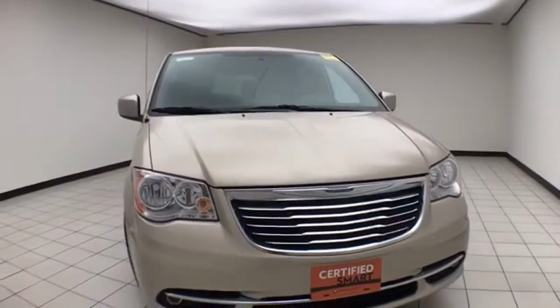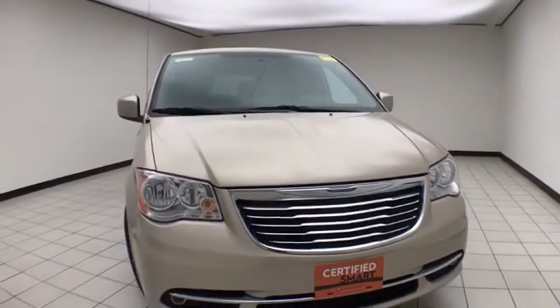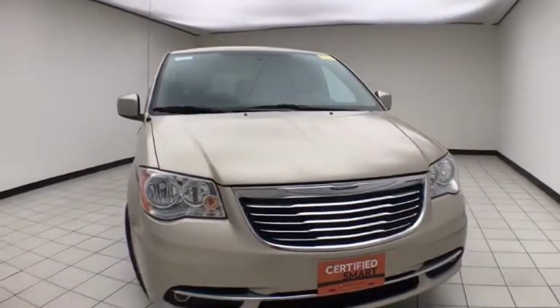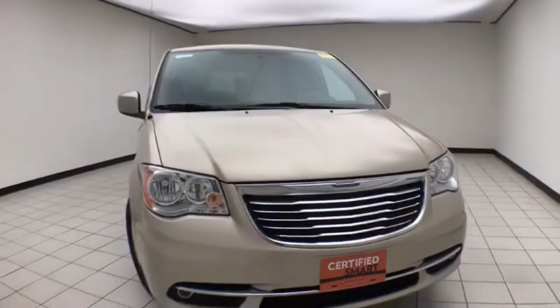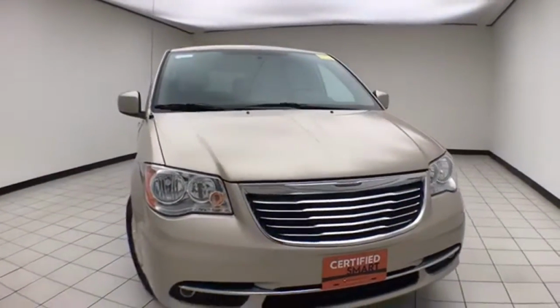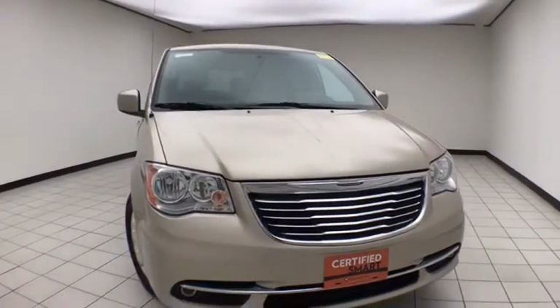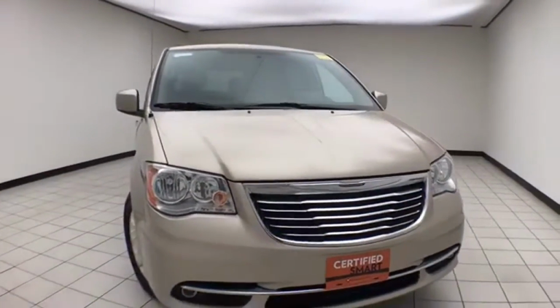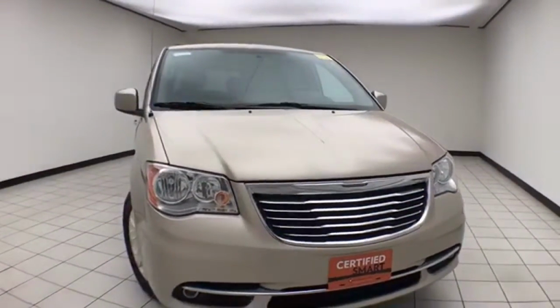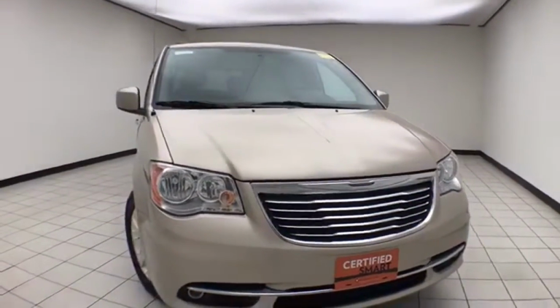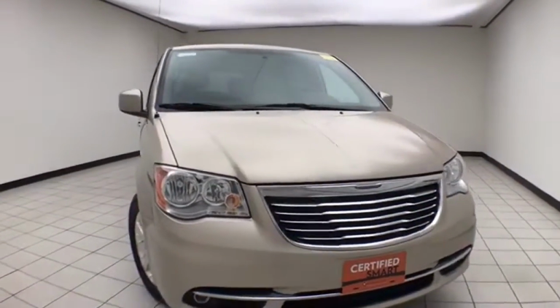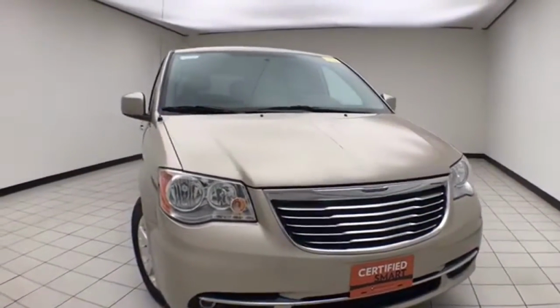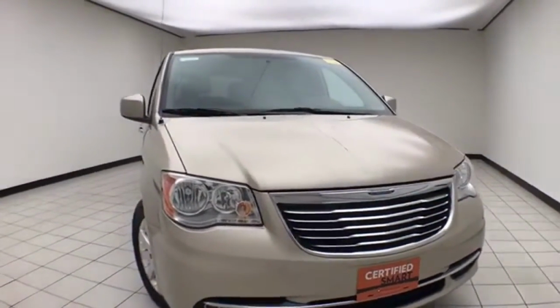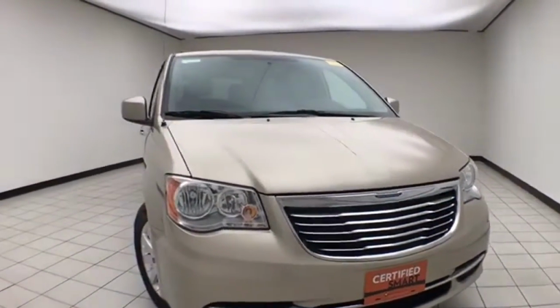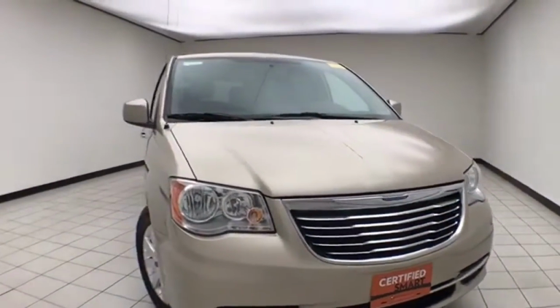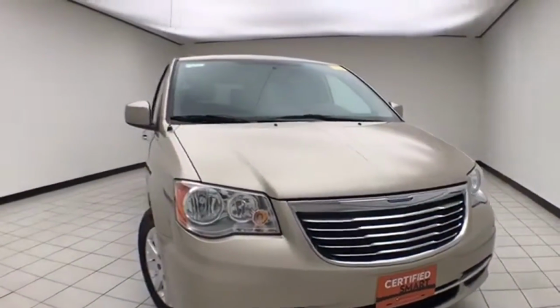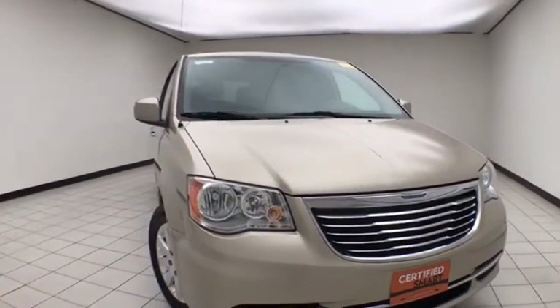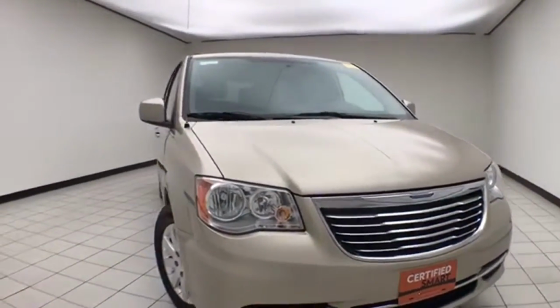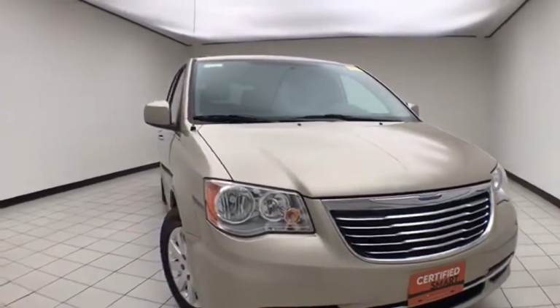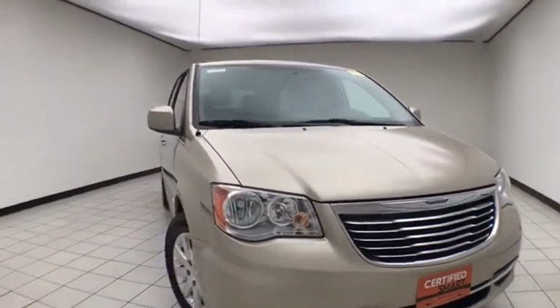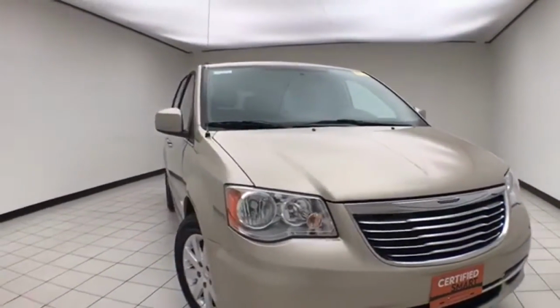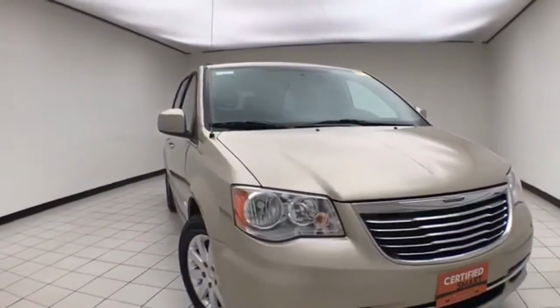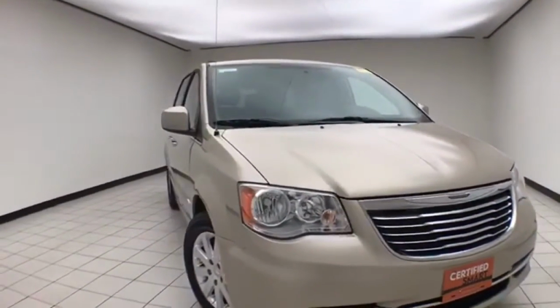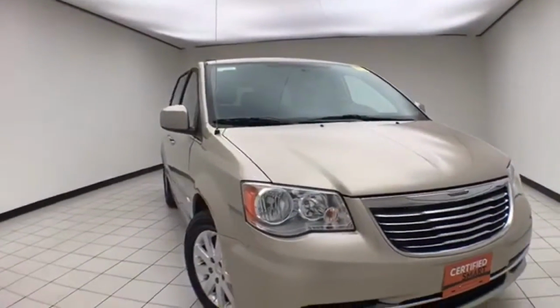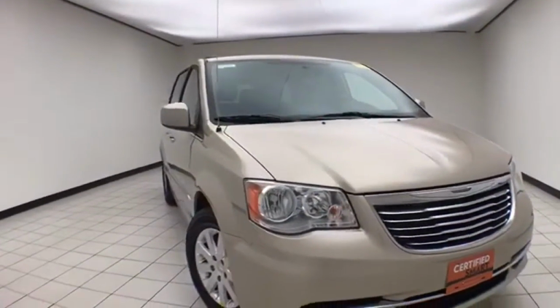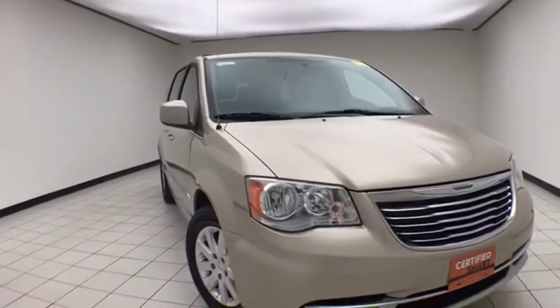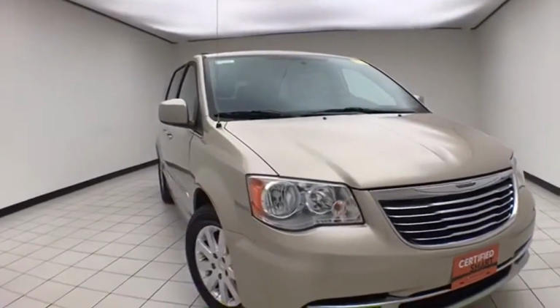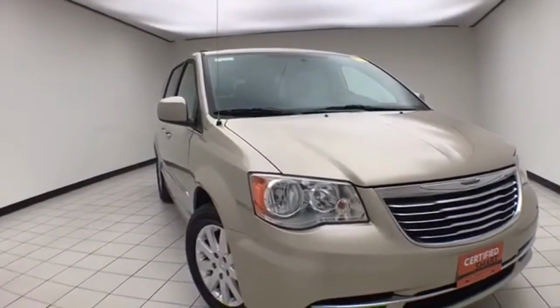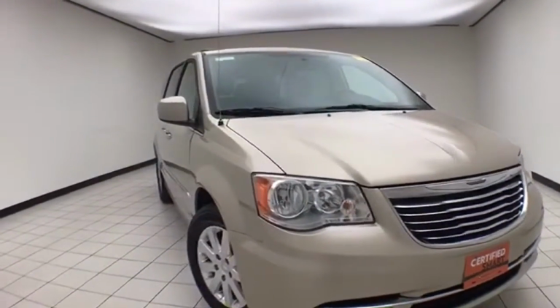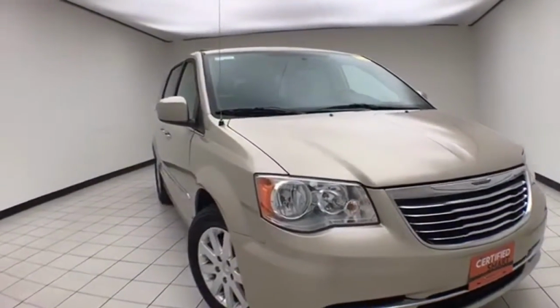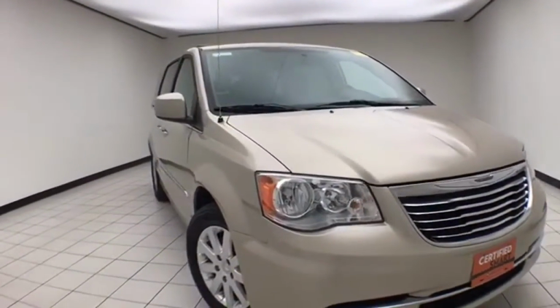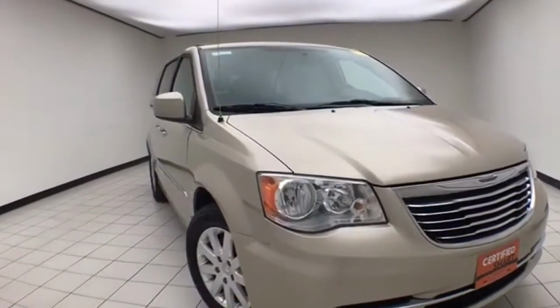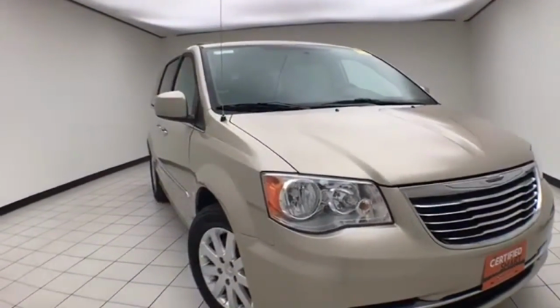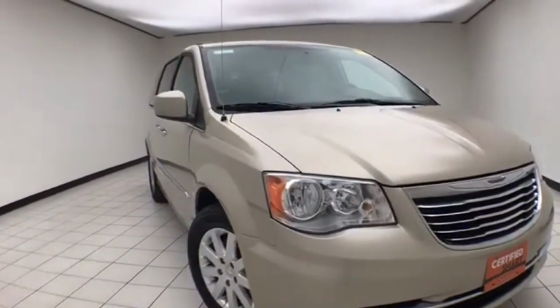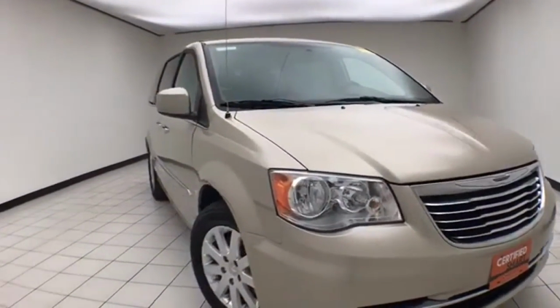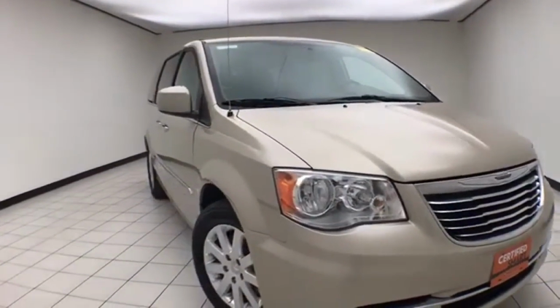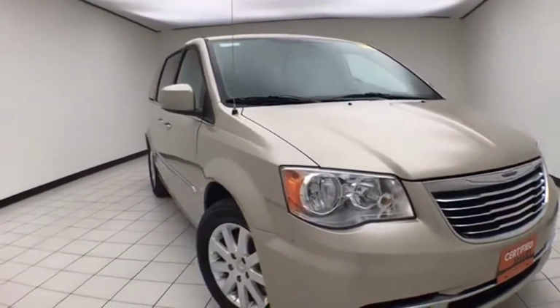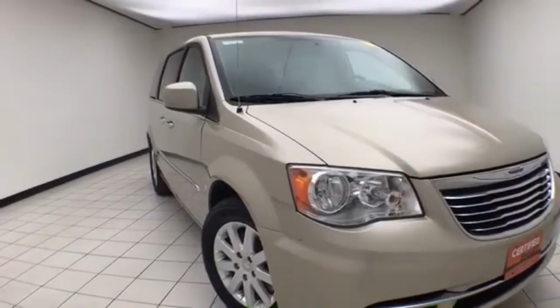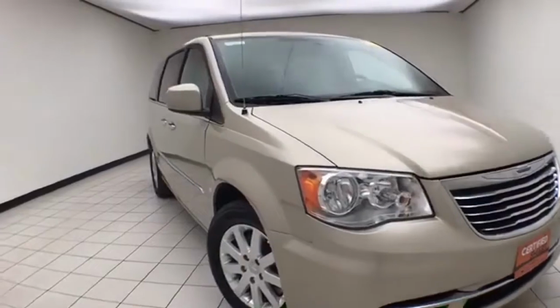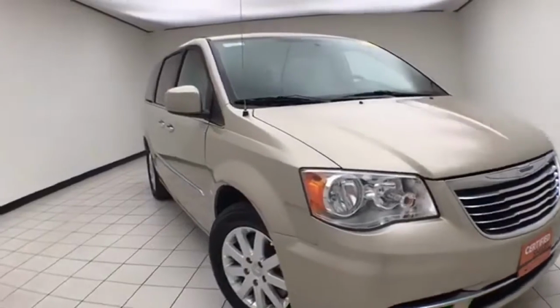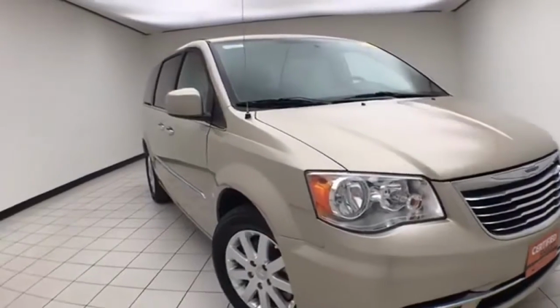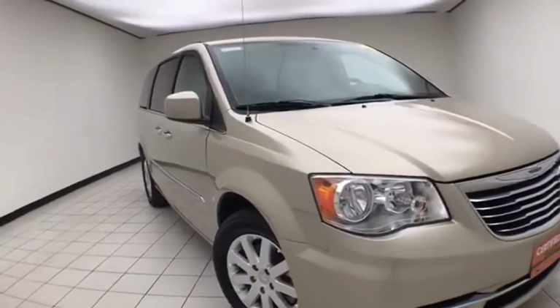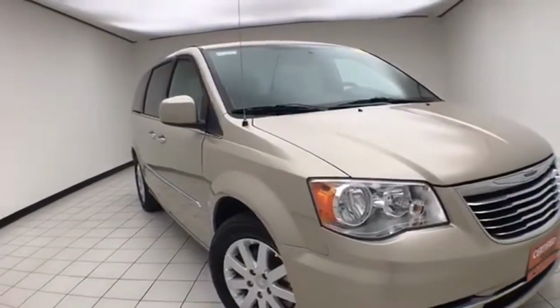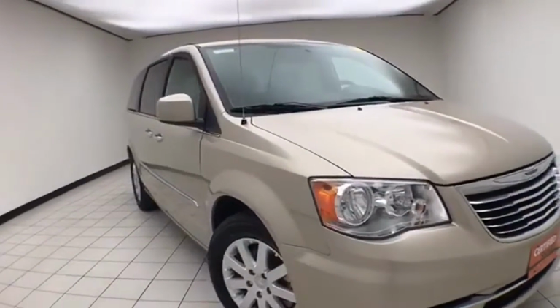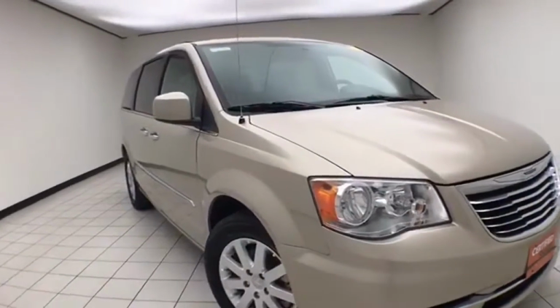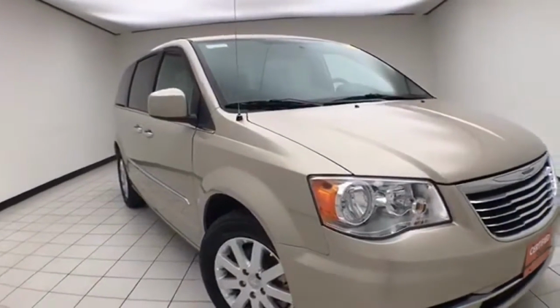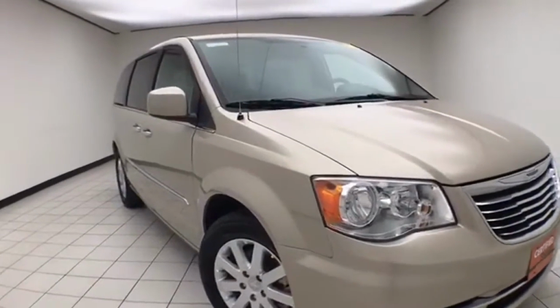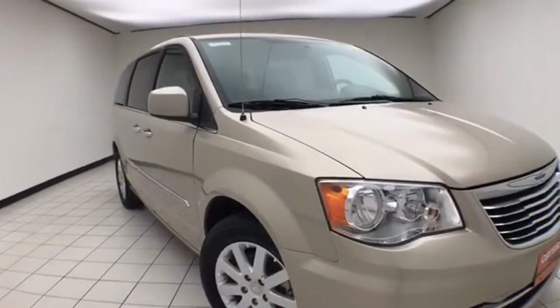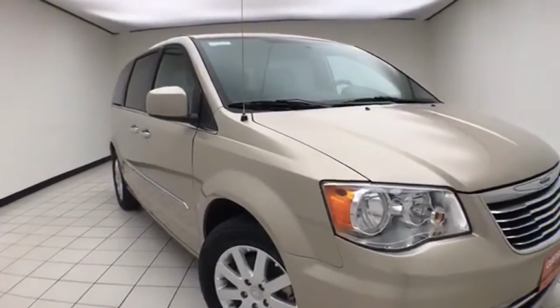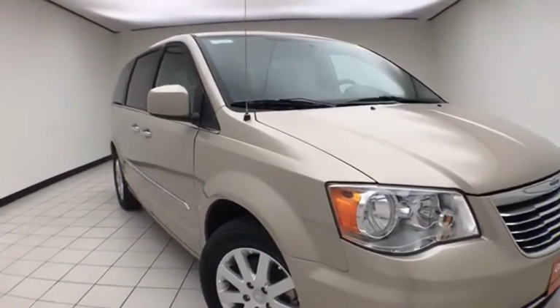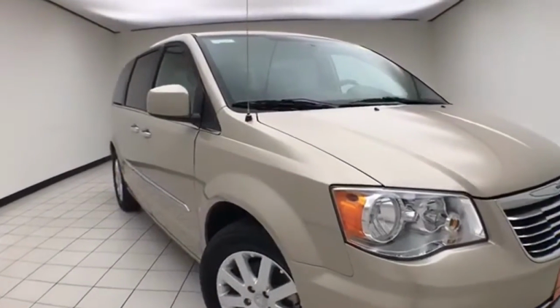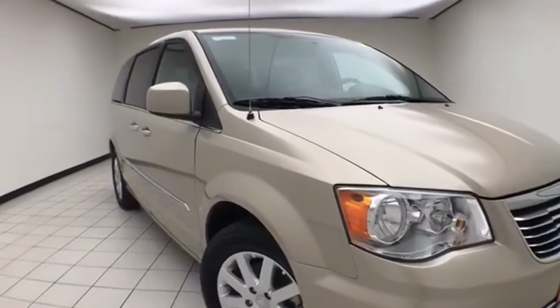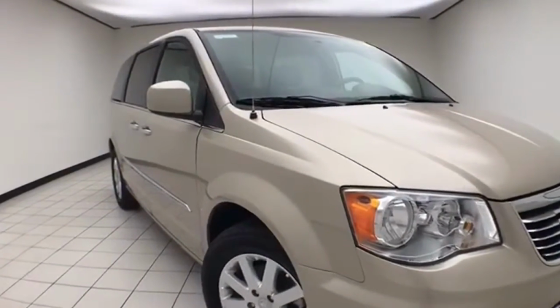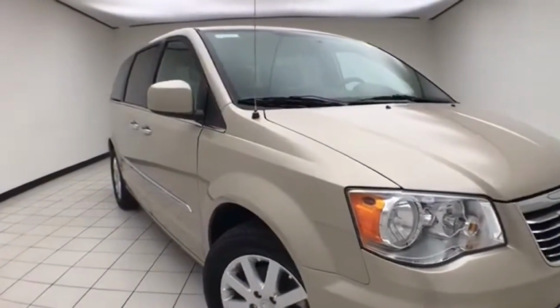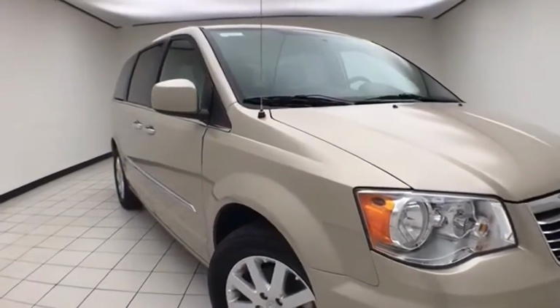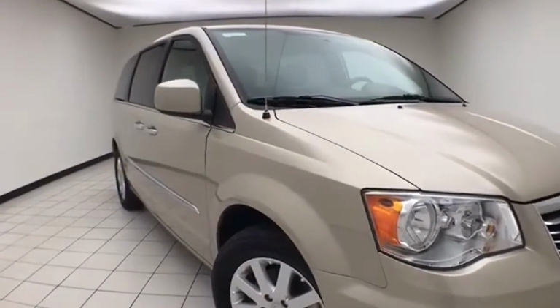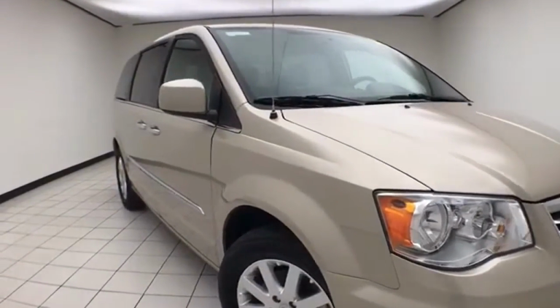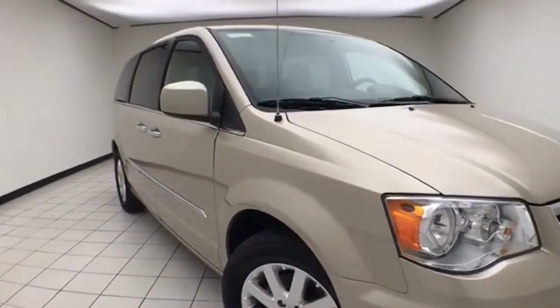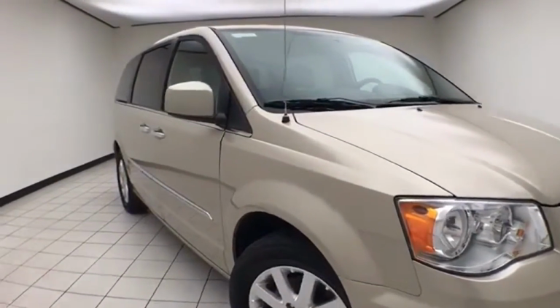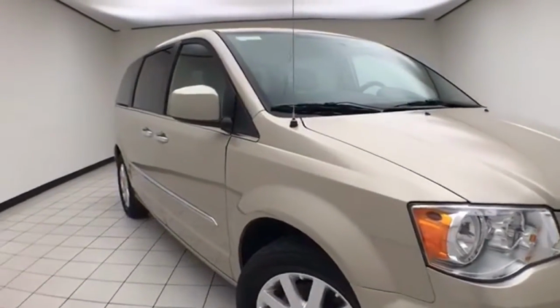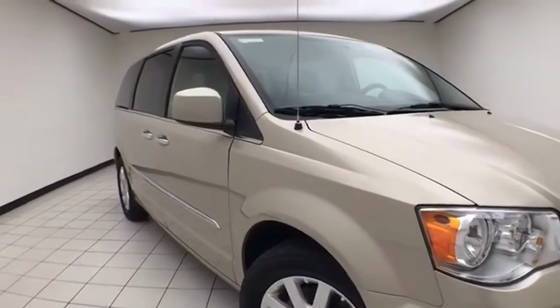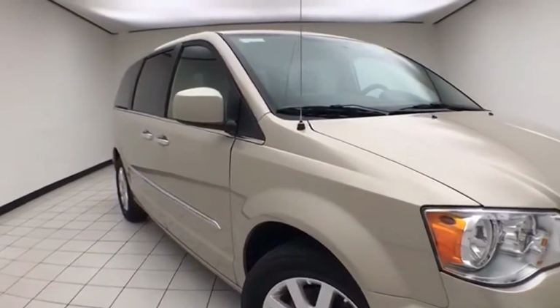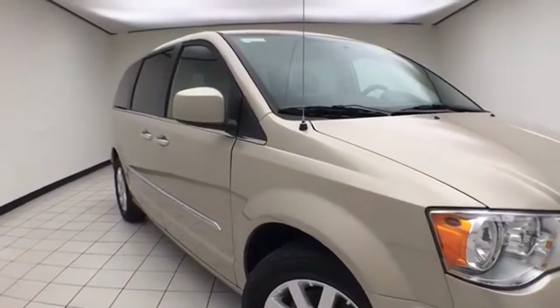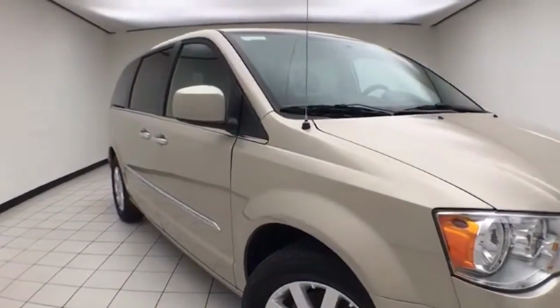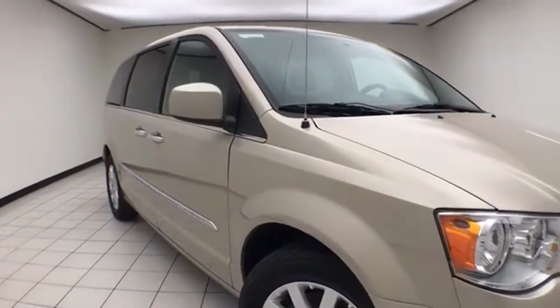Only 26,000 miles on this one owner, local trade, with a clean AutoCheck history report. Cashmere pearl in color.